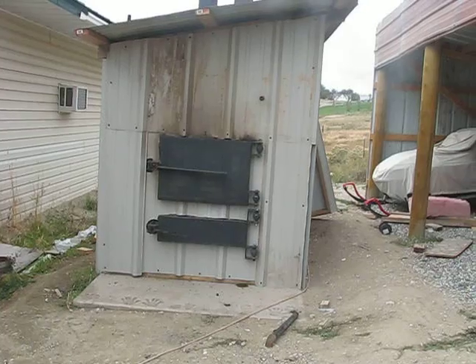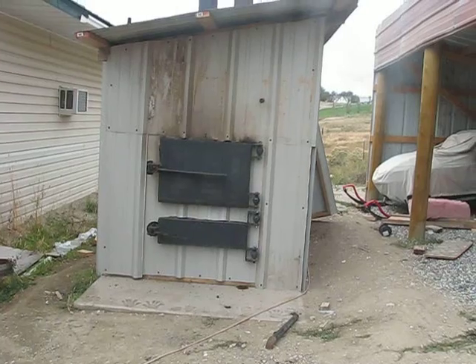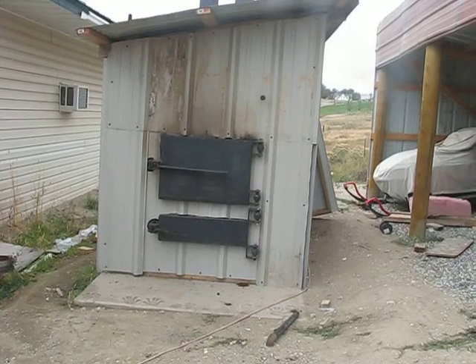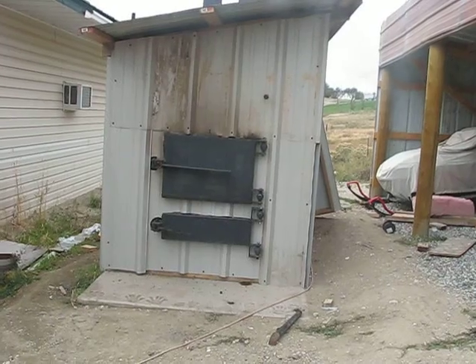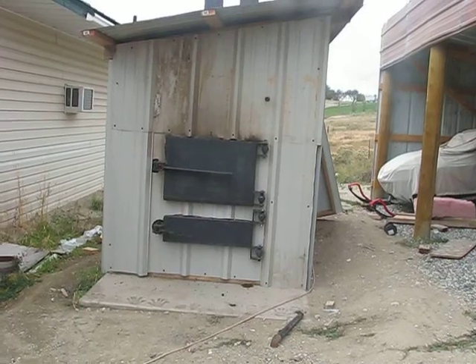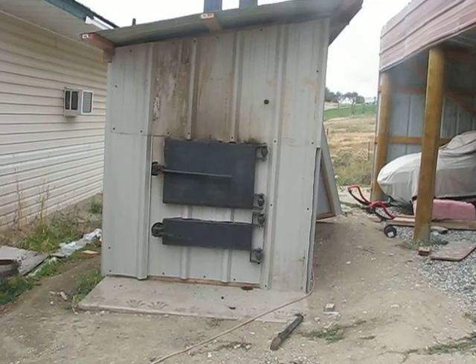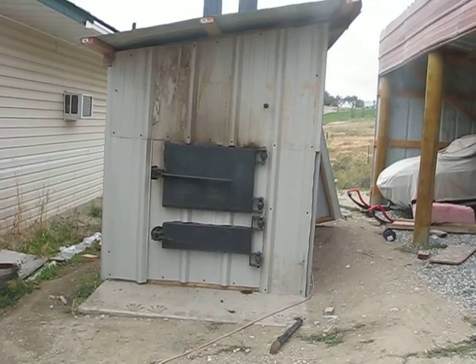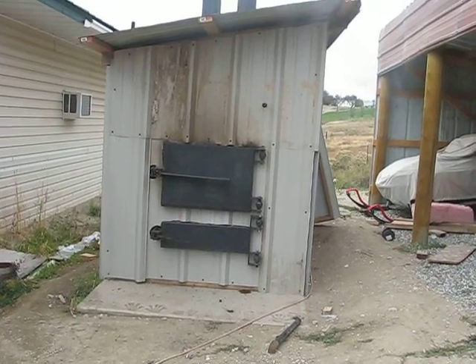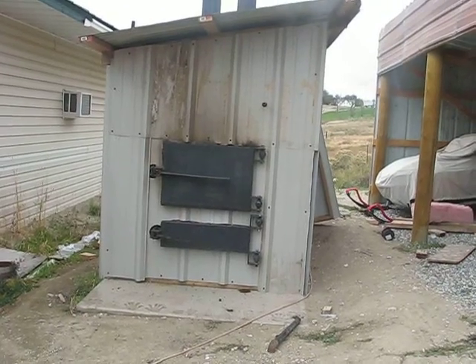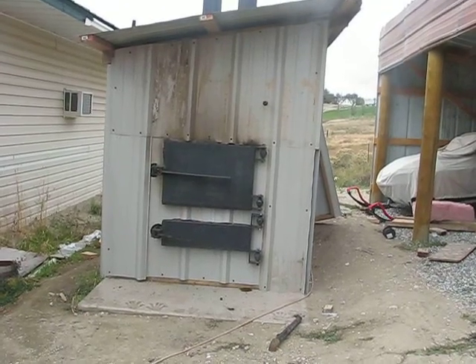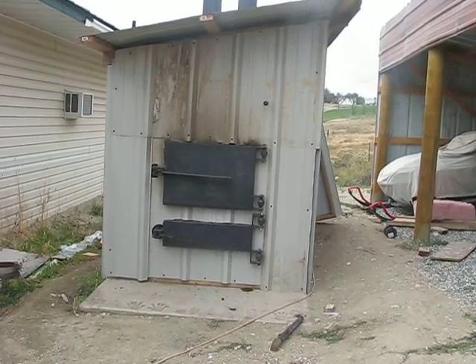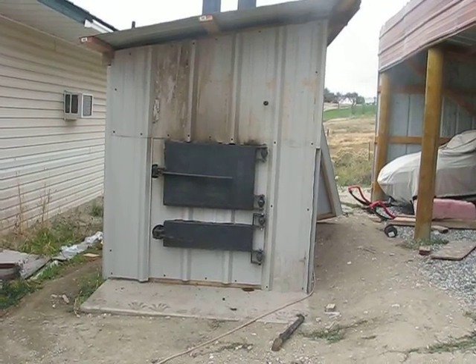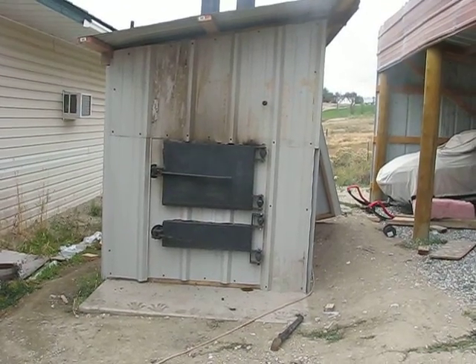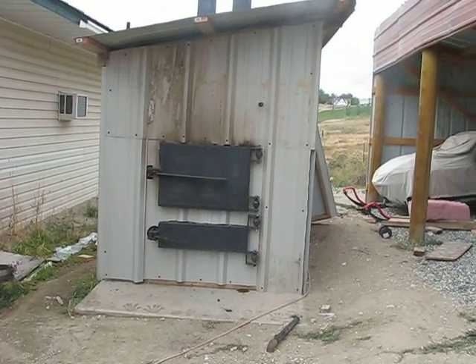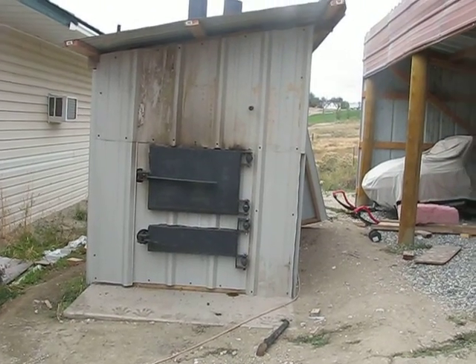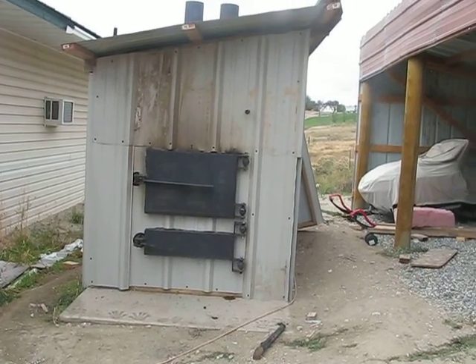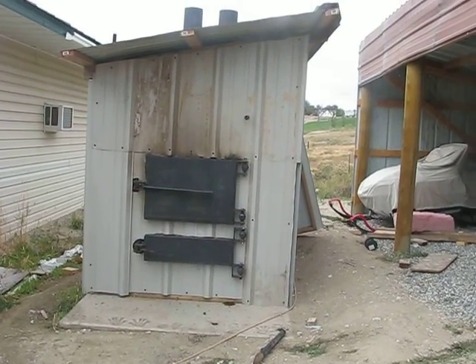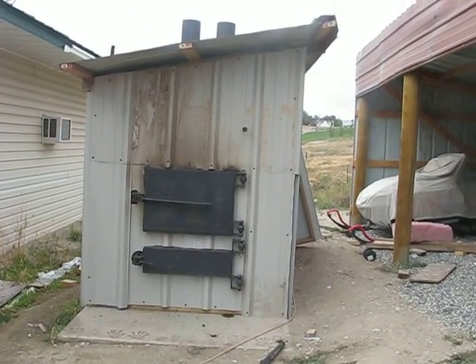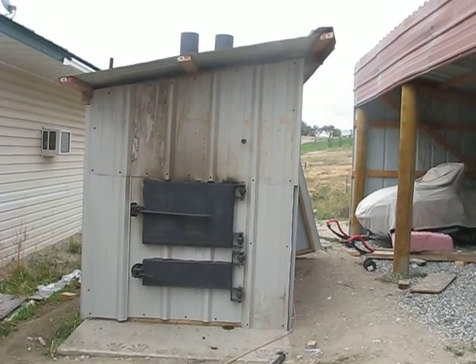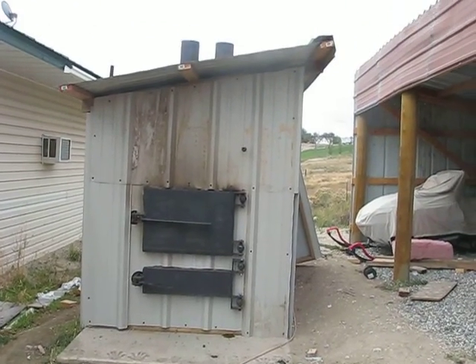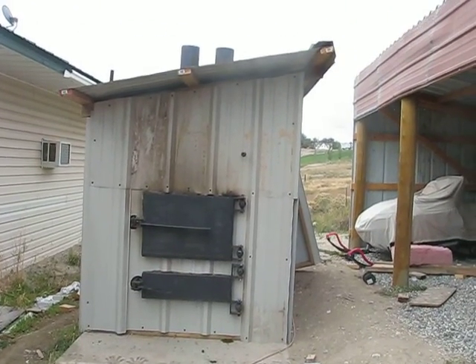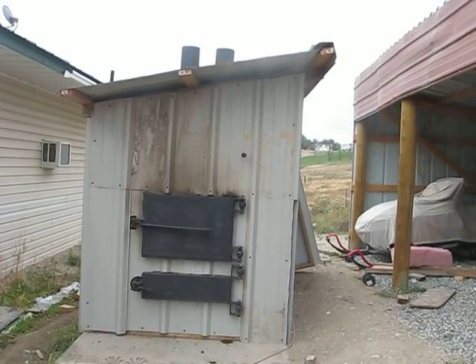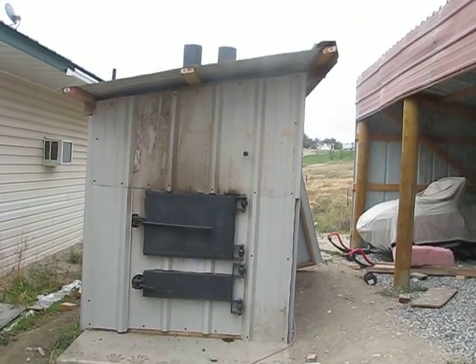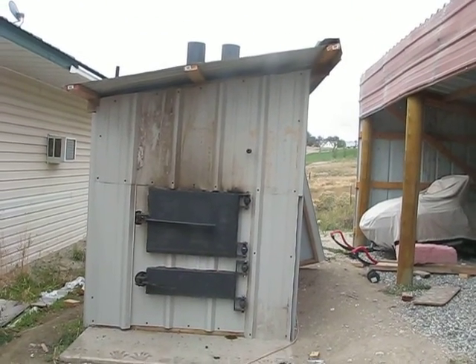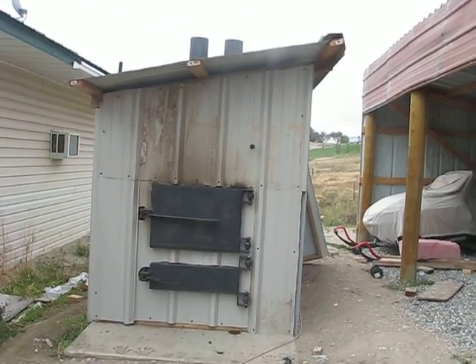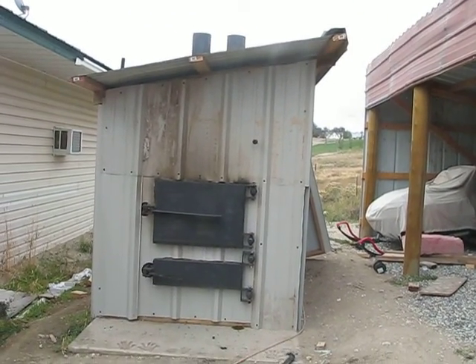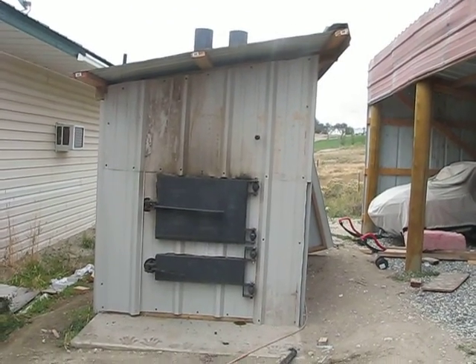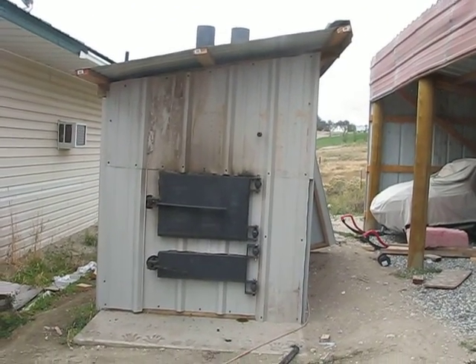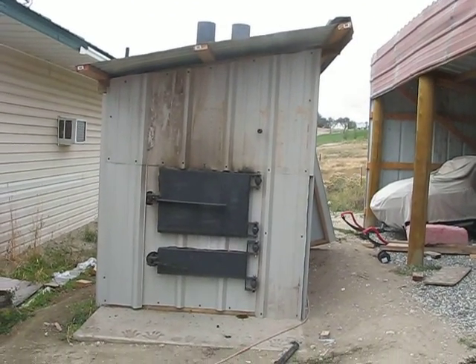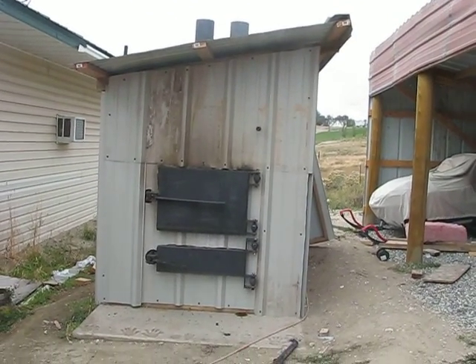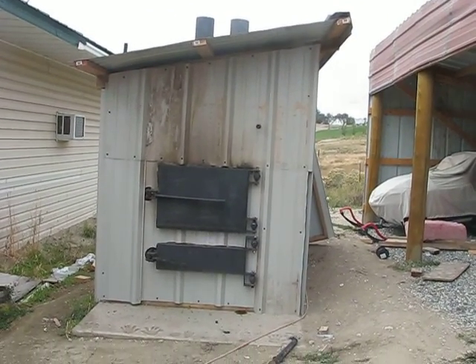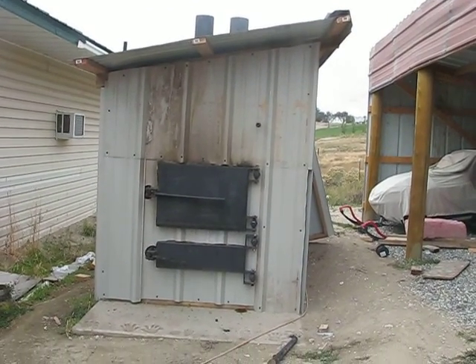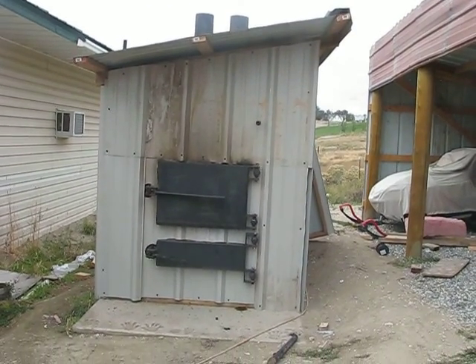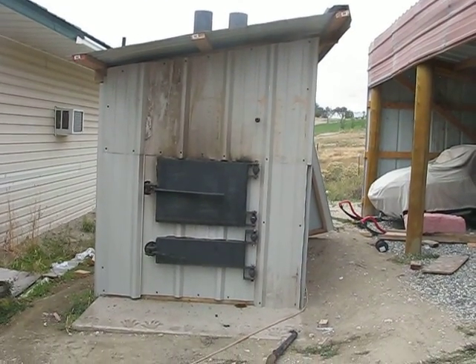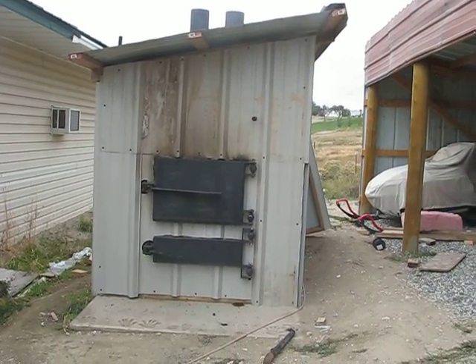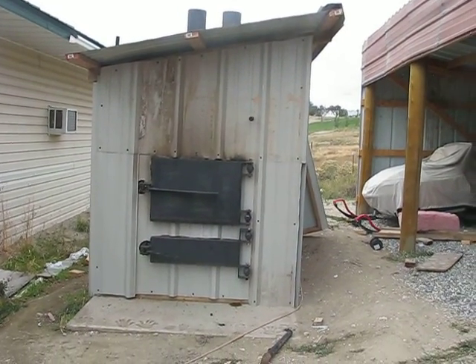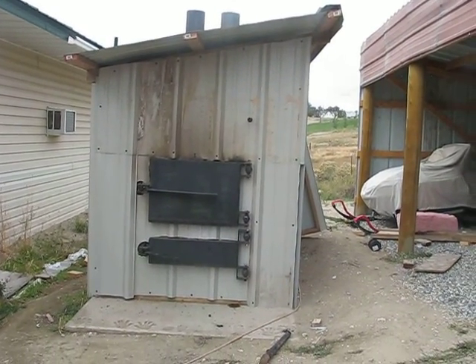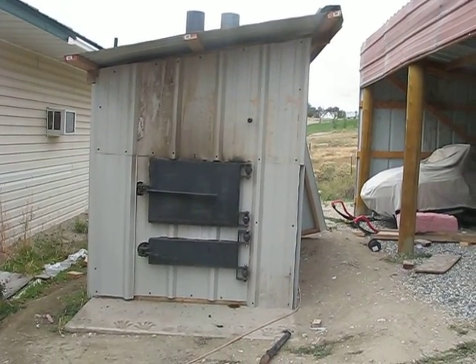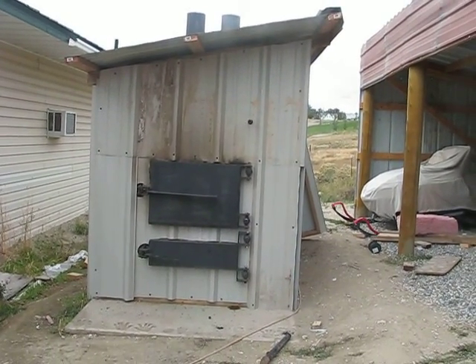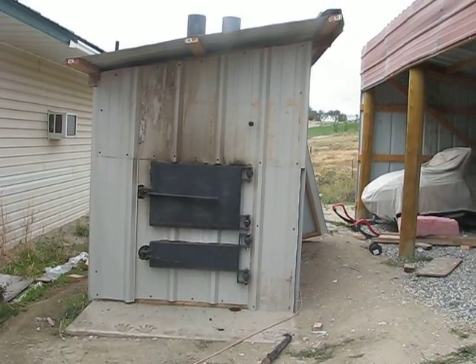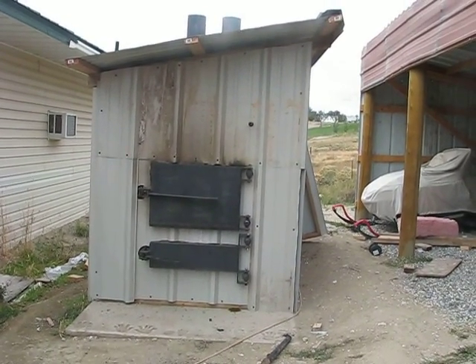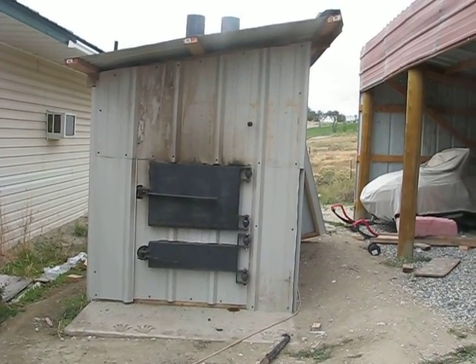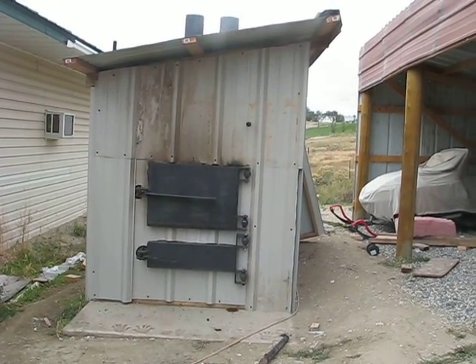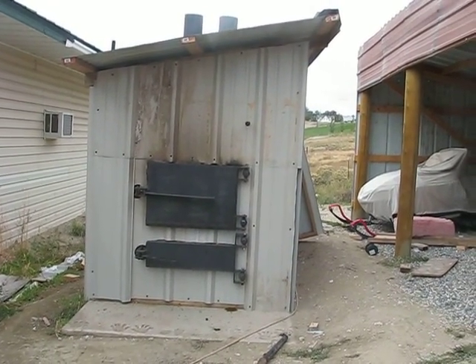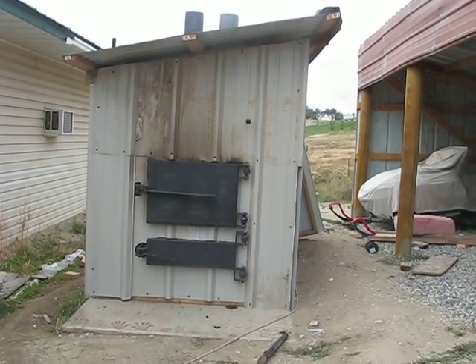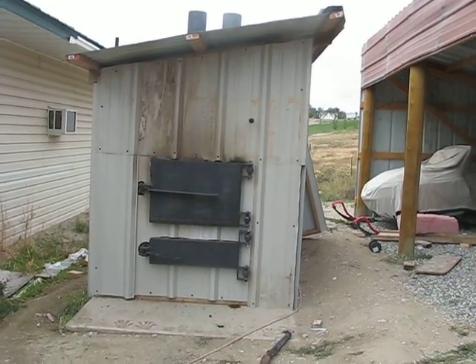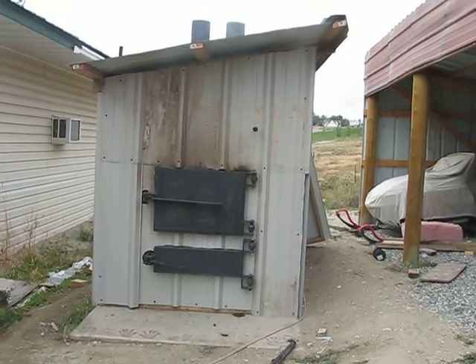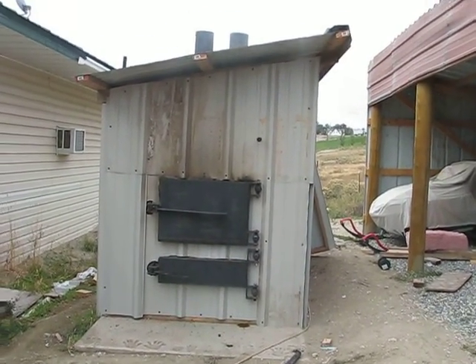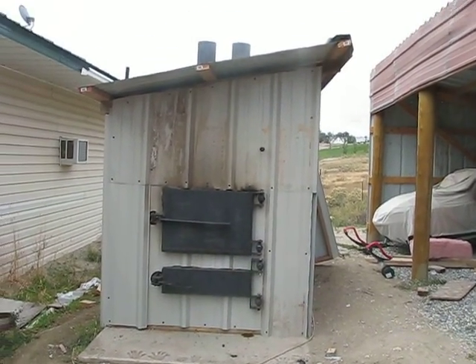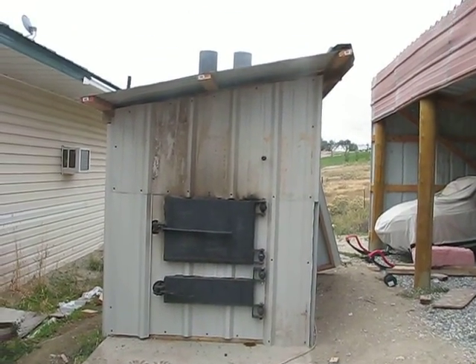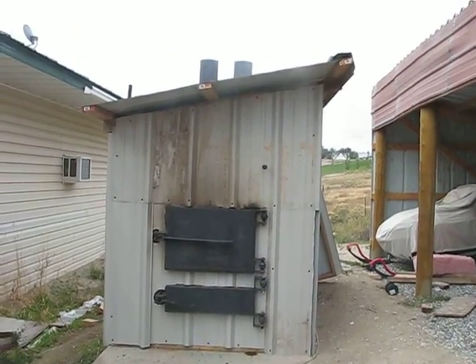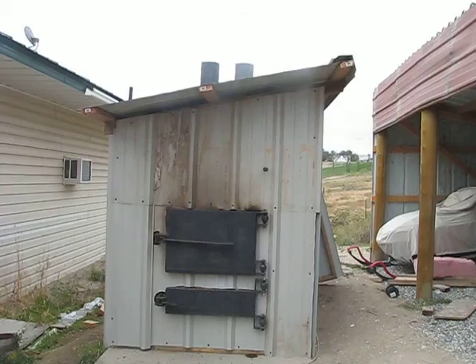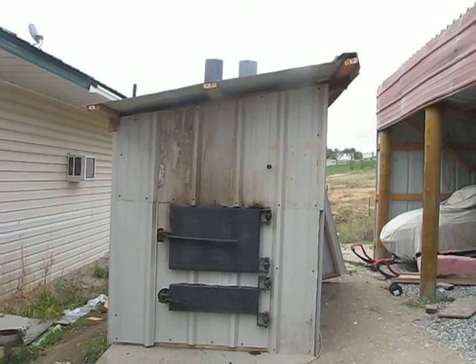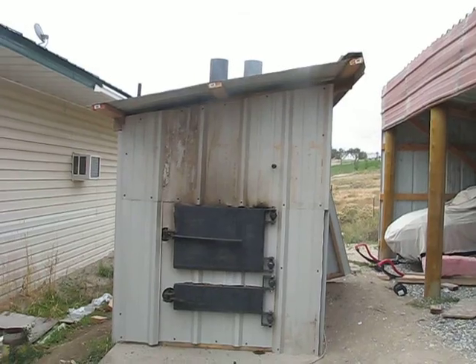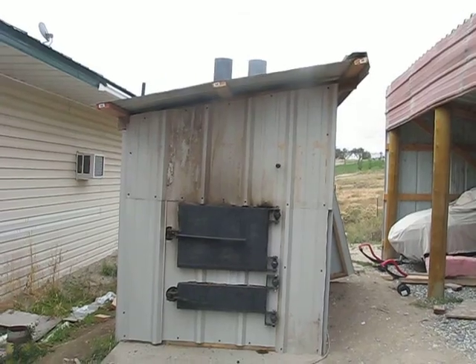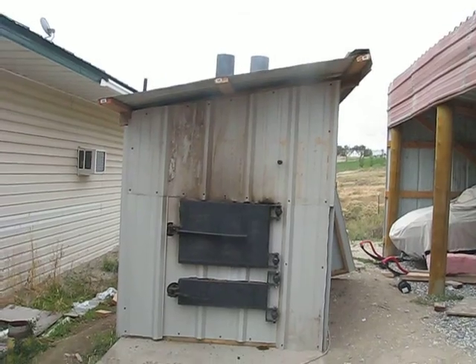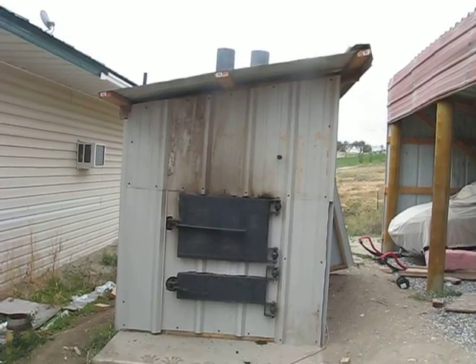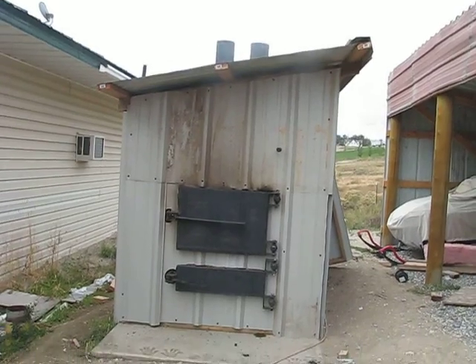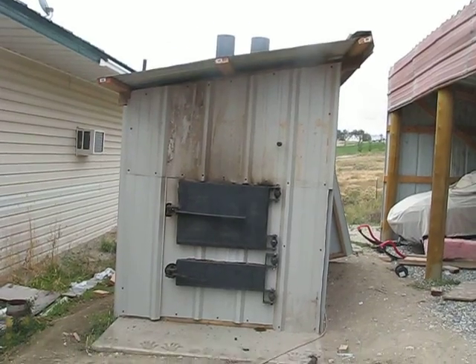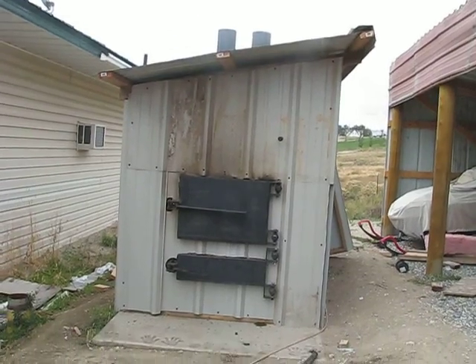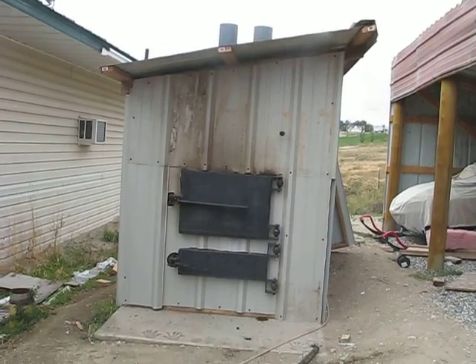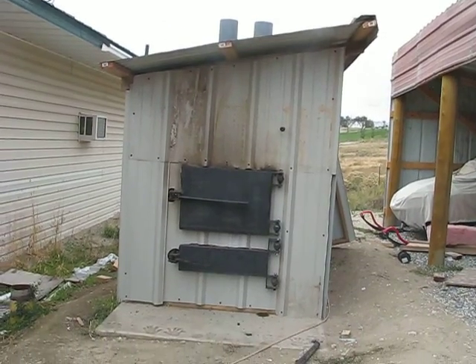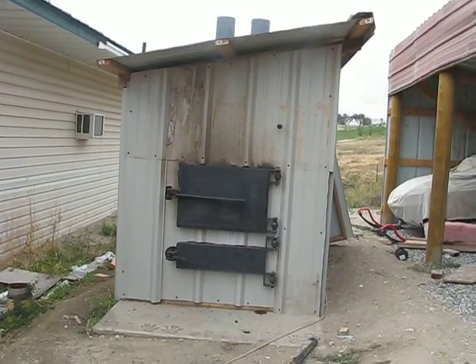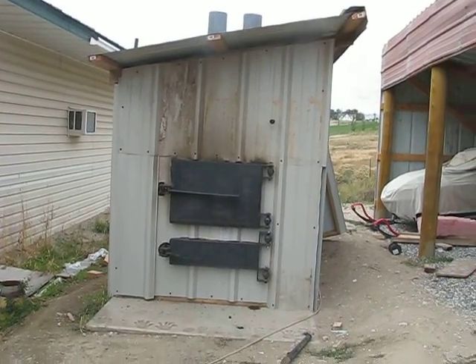Alright, my first live run after building a shed around my wood boiler. As you can see, there's quite a bit of smoke.